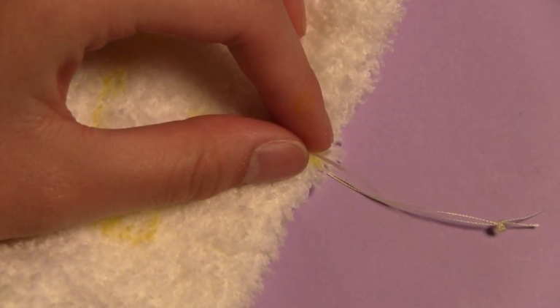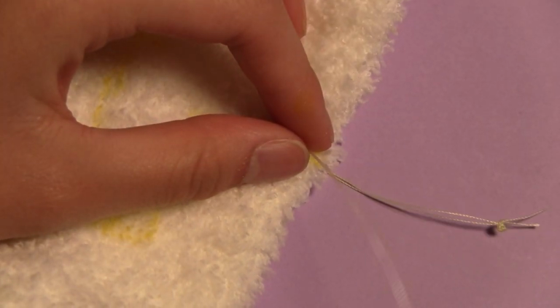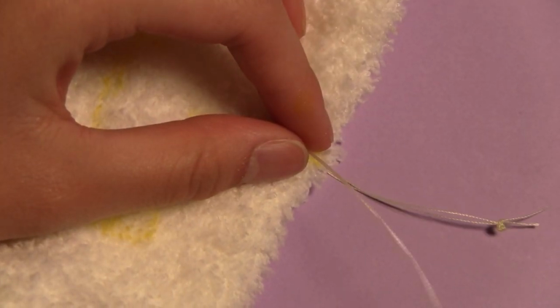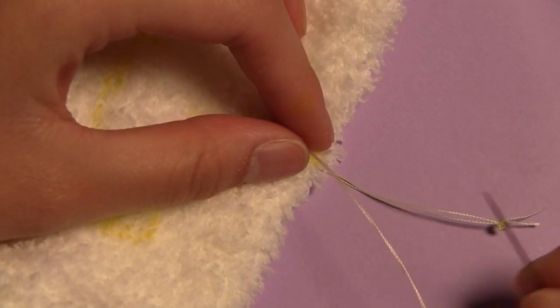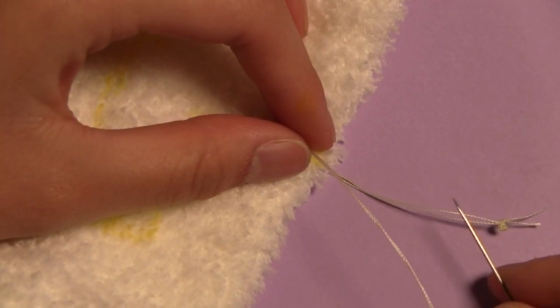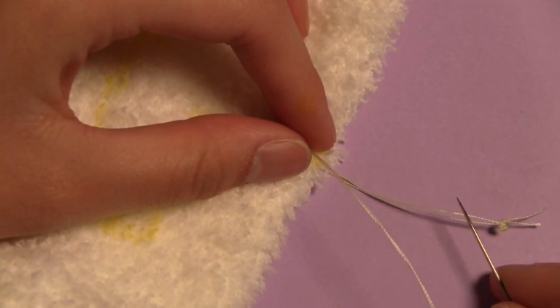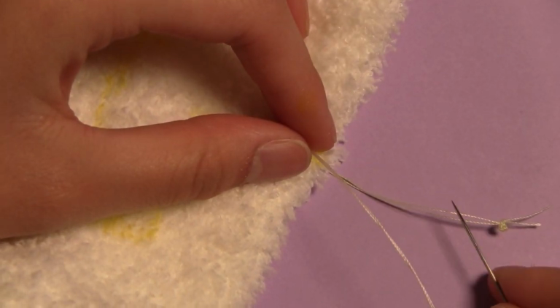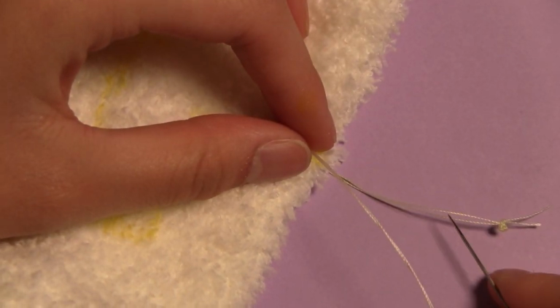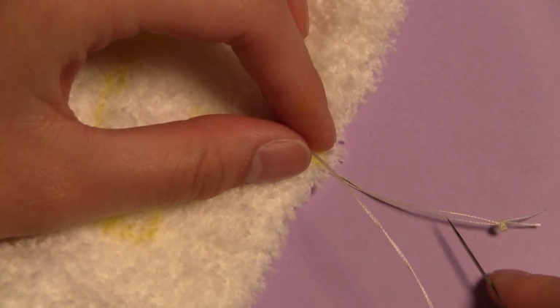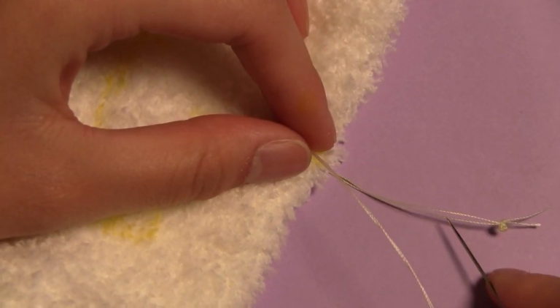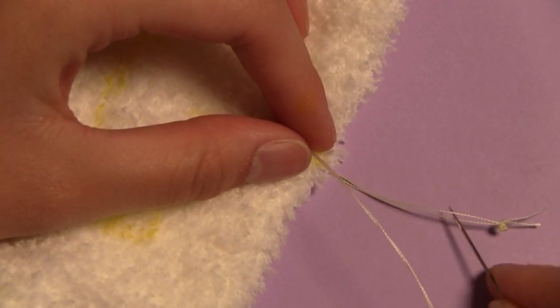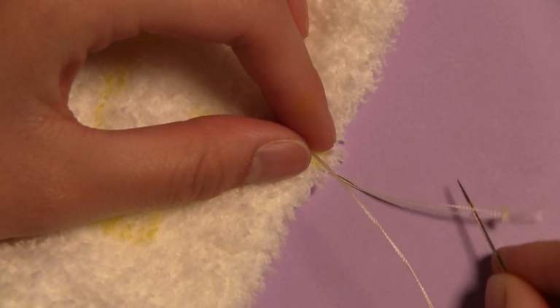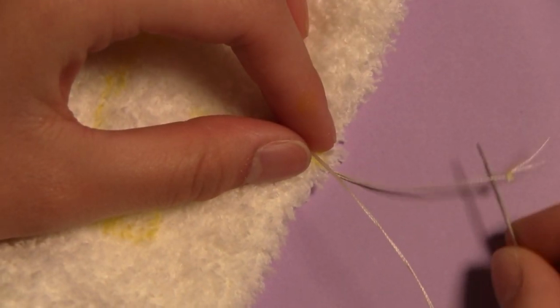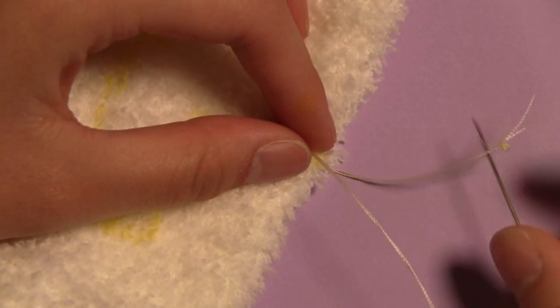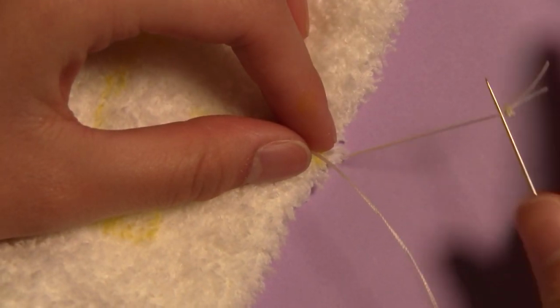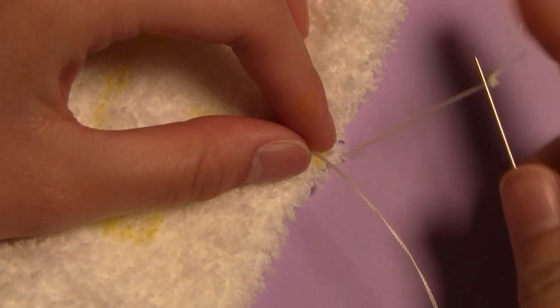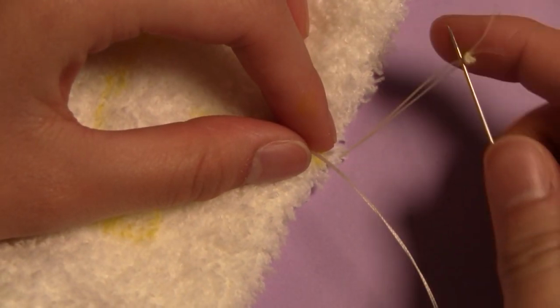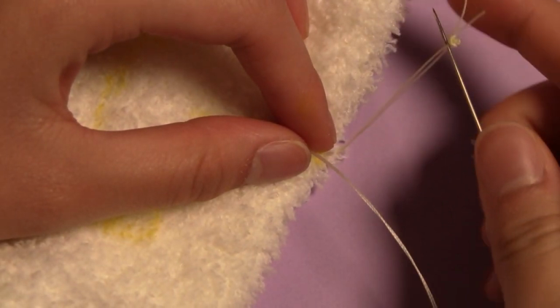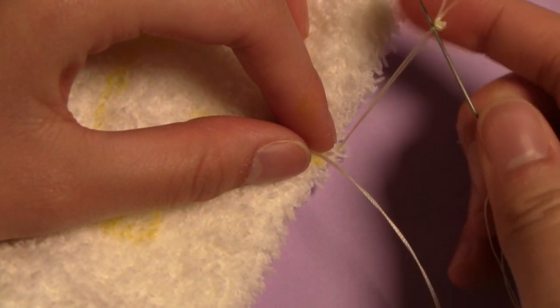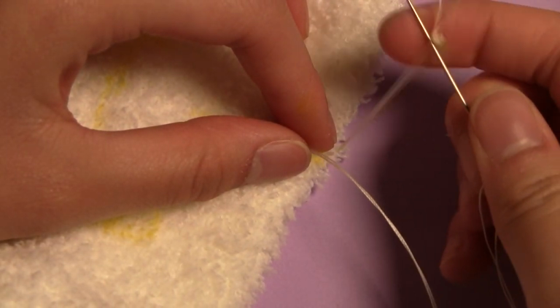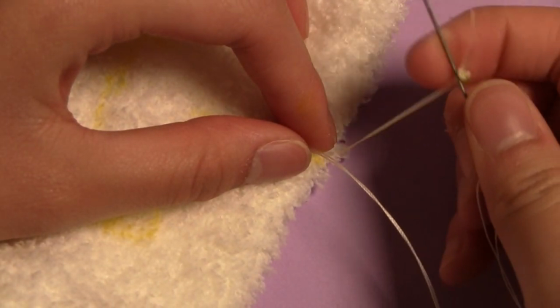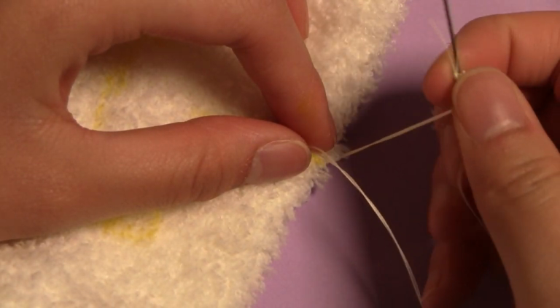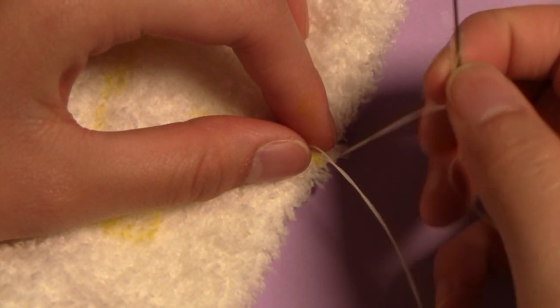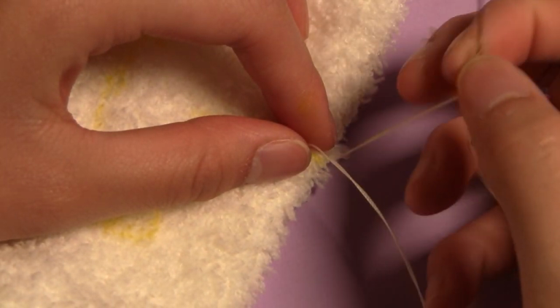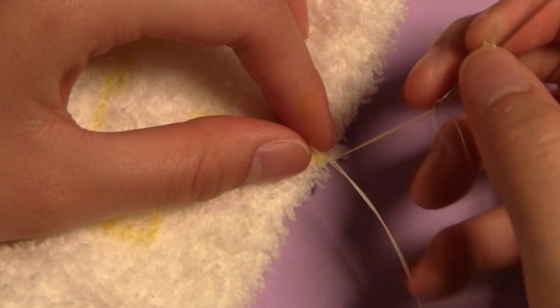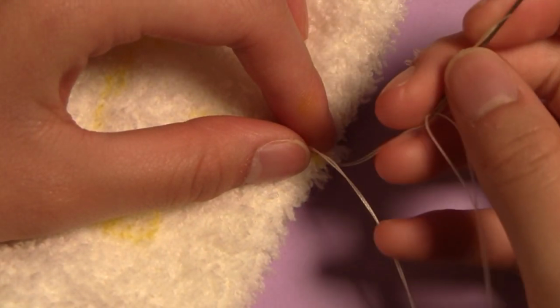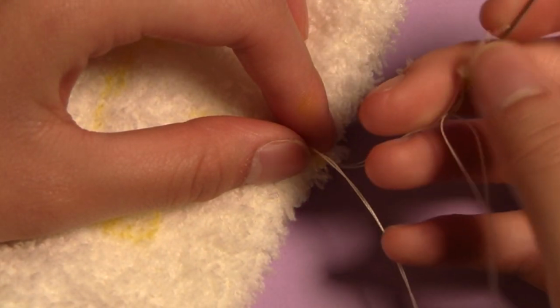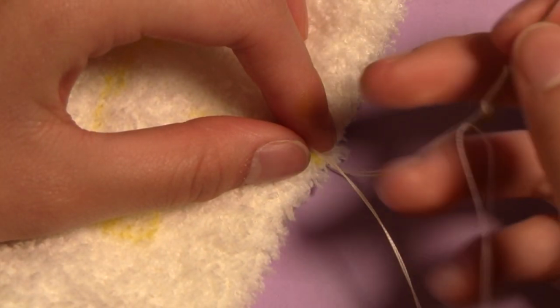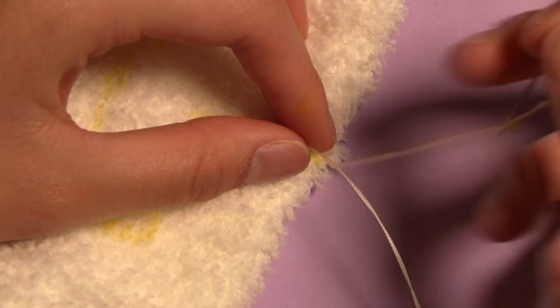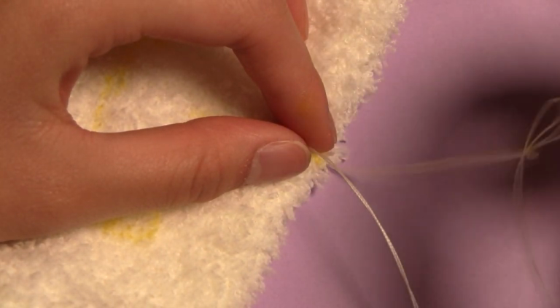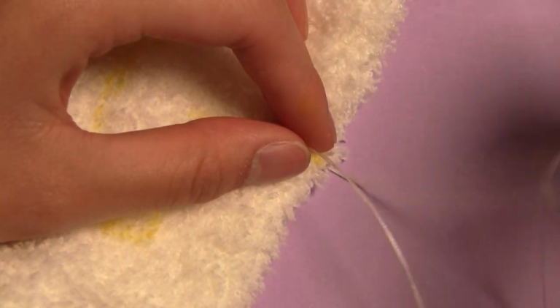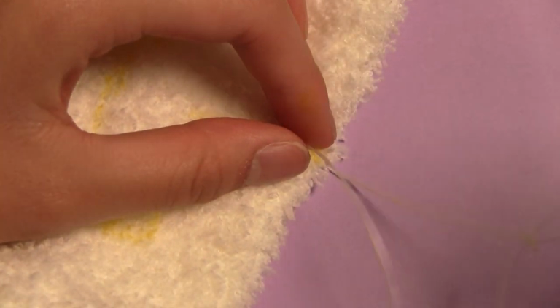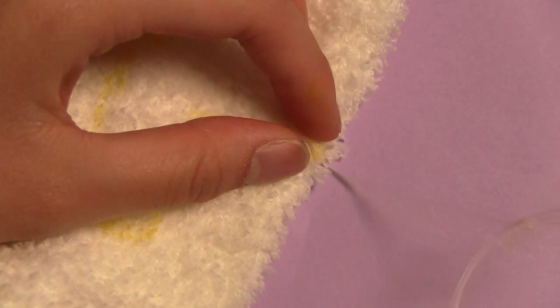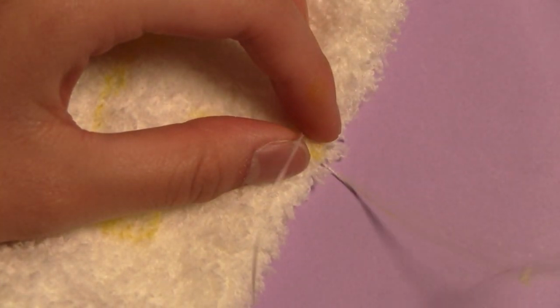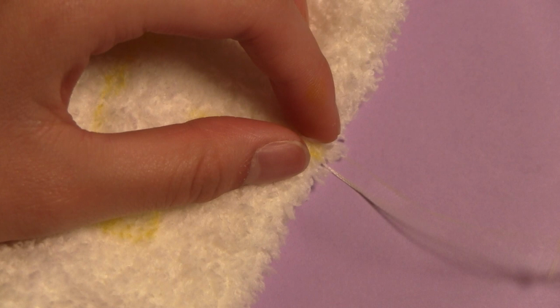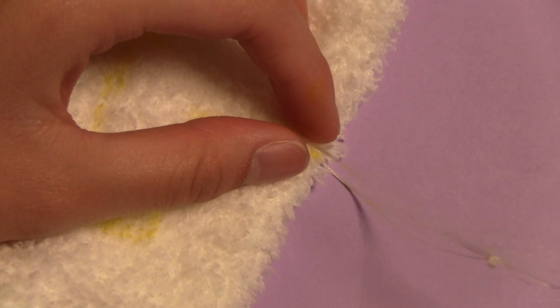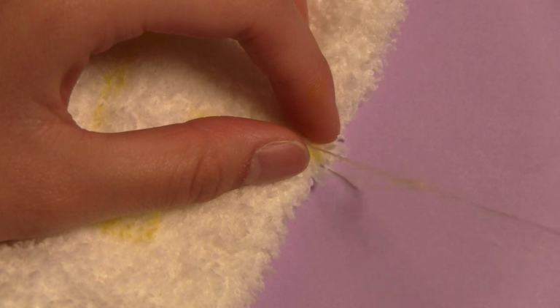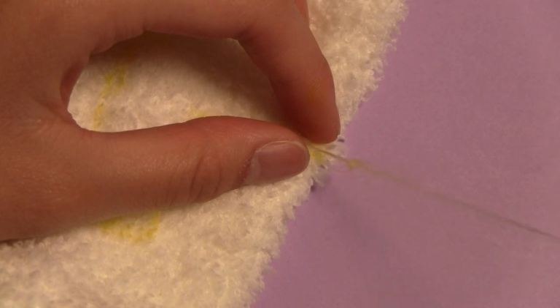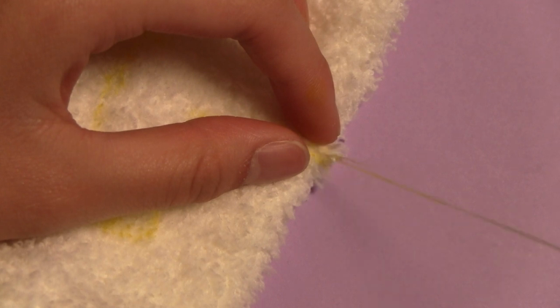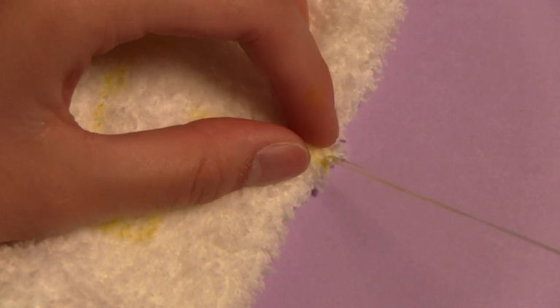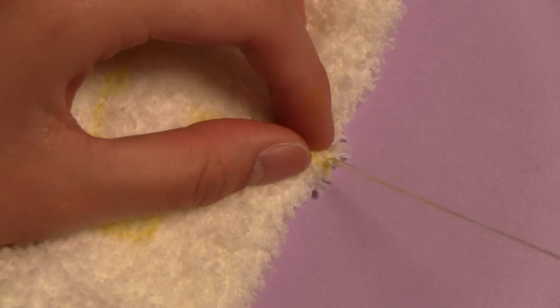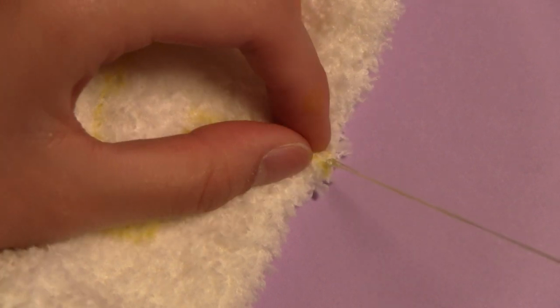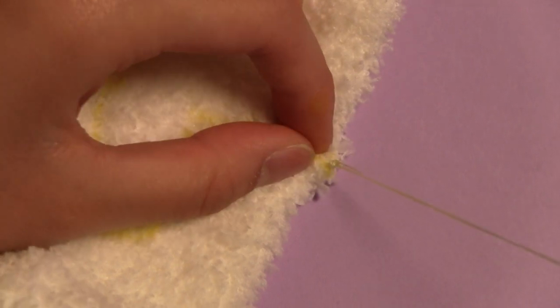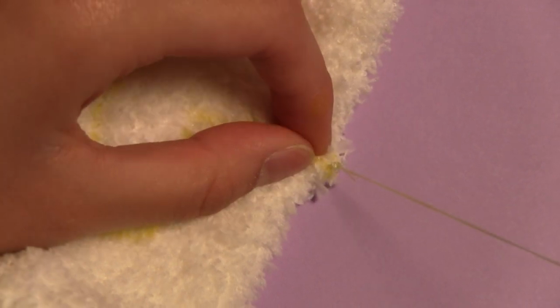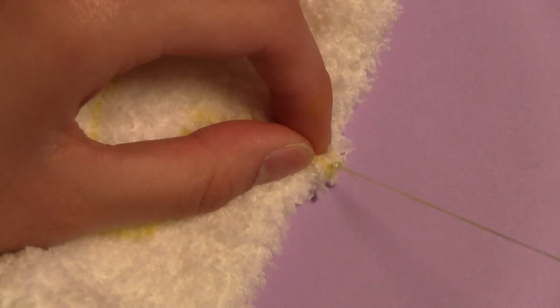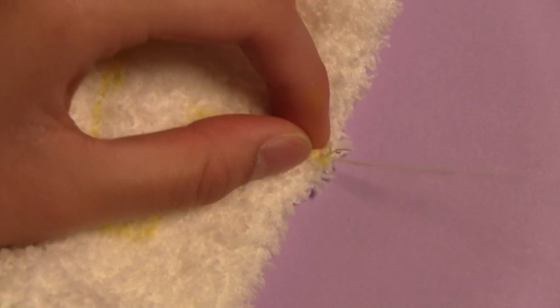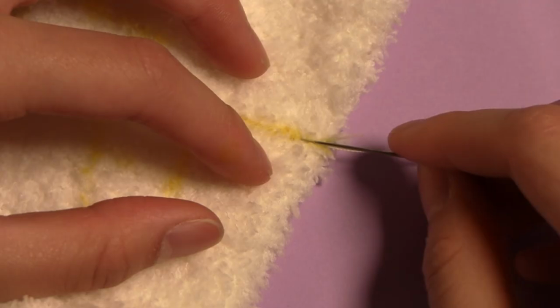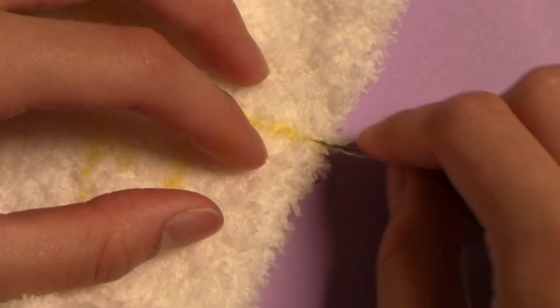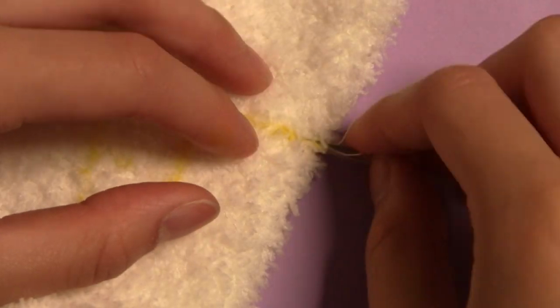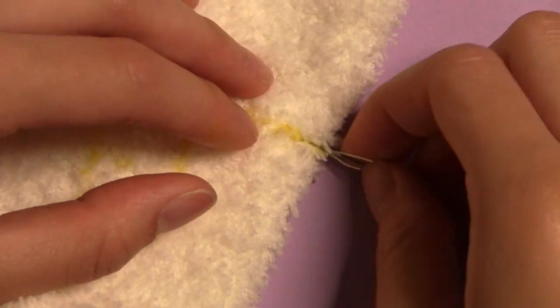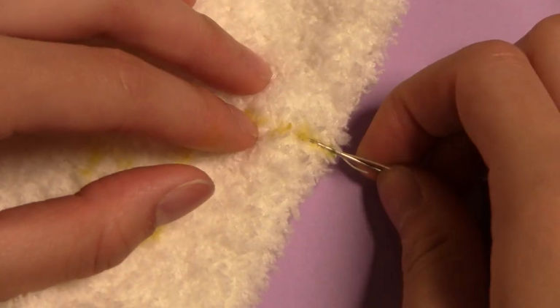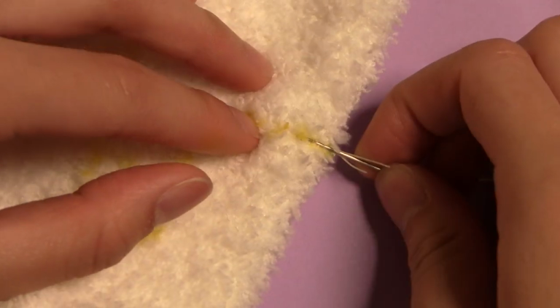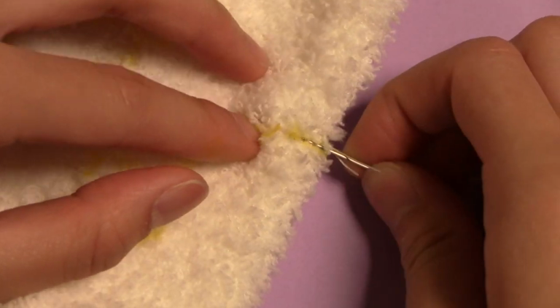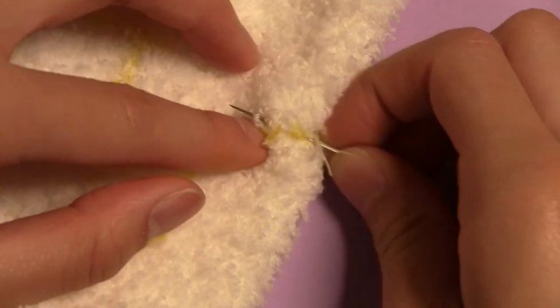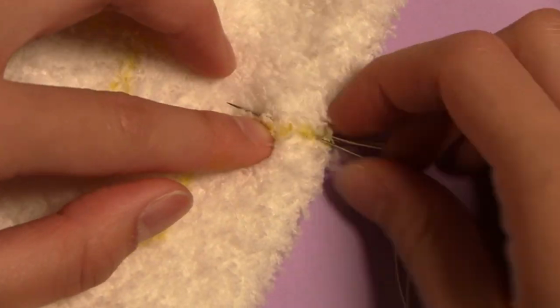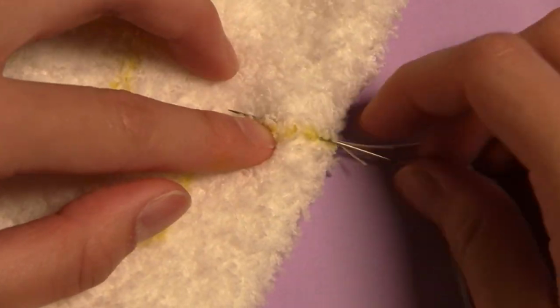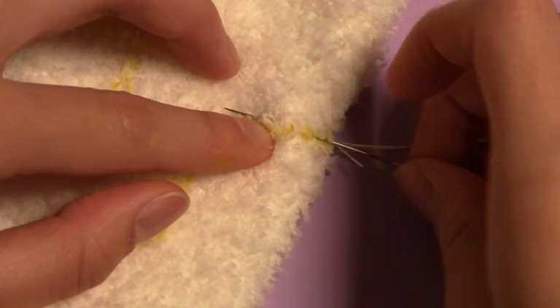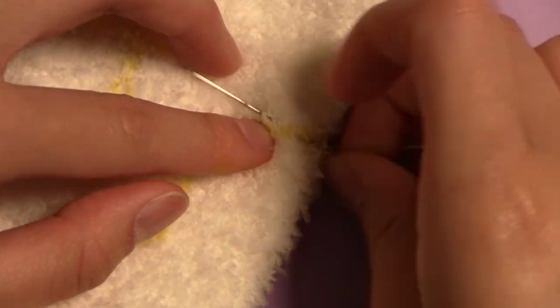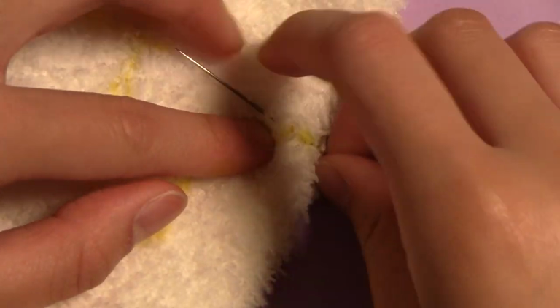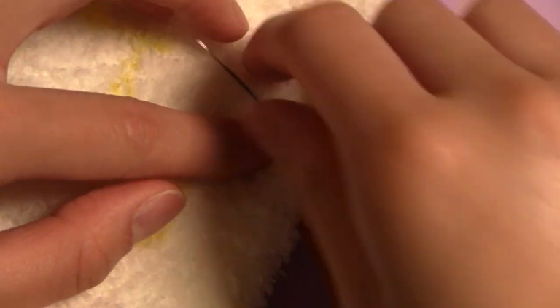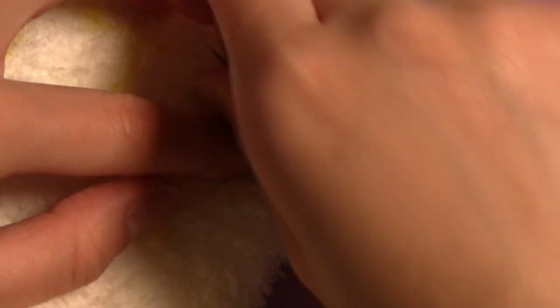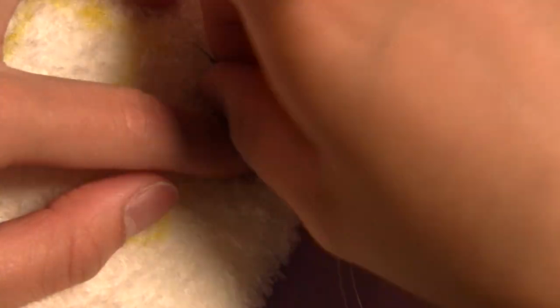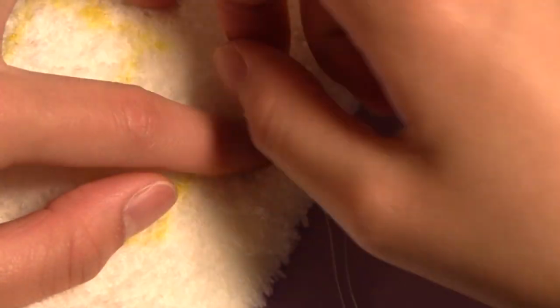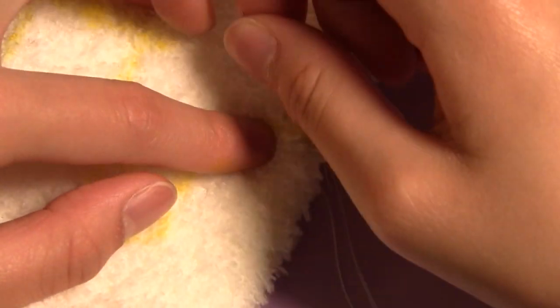It's a little outdated — for example, I don't show how to attach the thread with a regular knot and a slipknot like I do now — but it works.